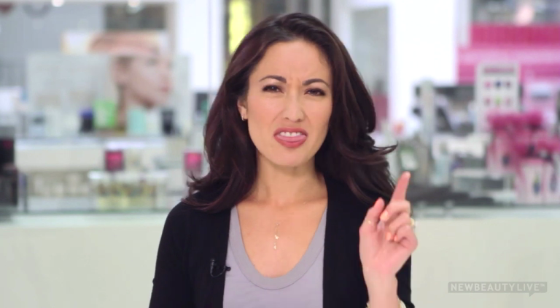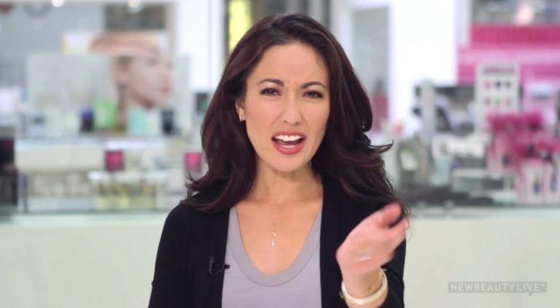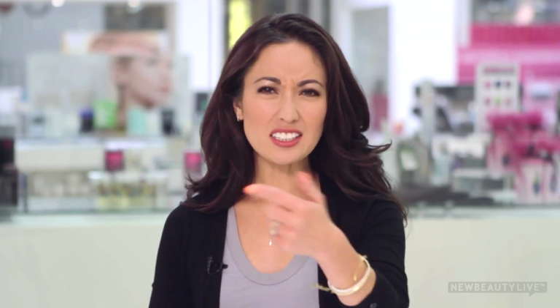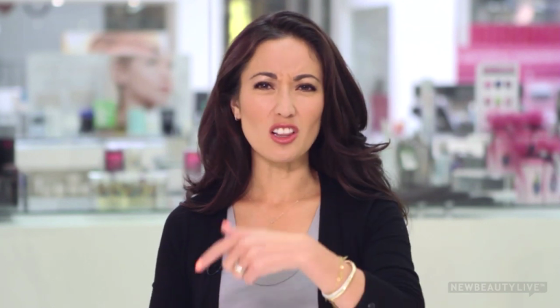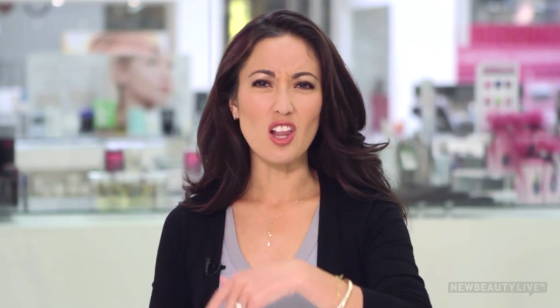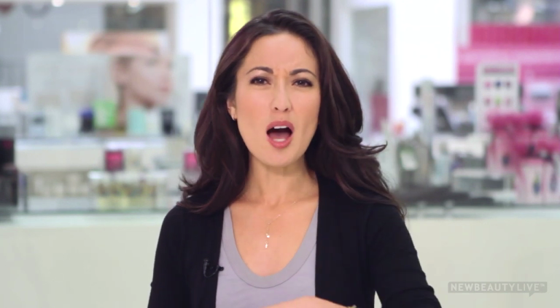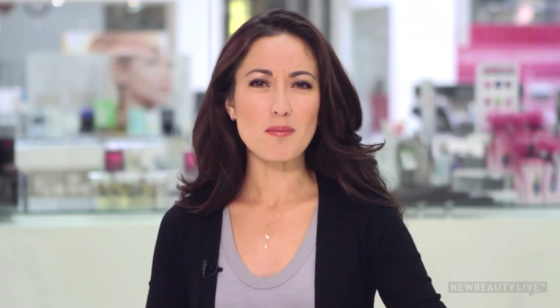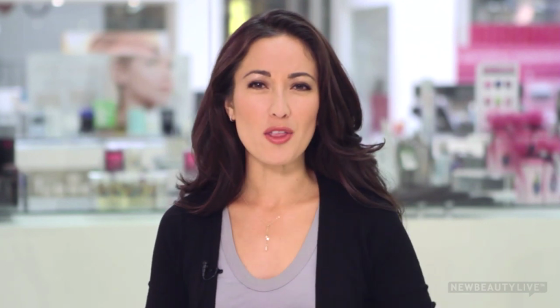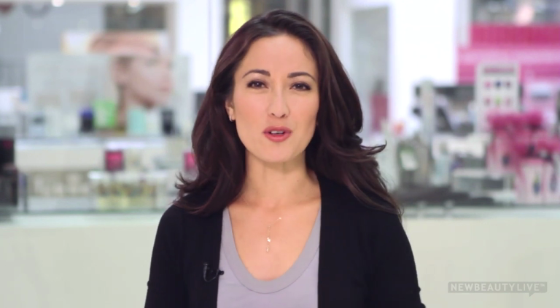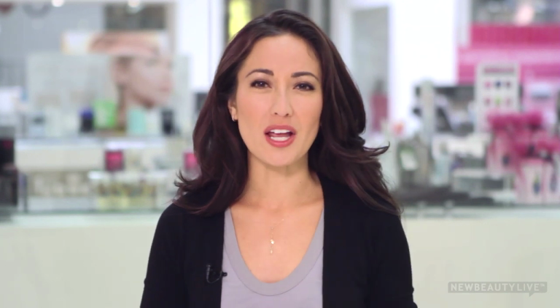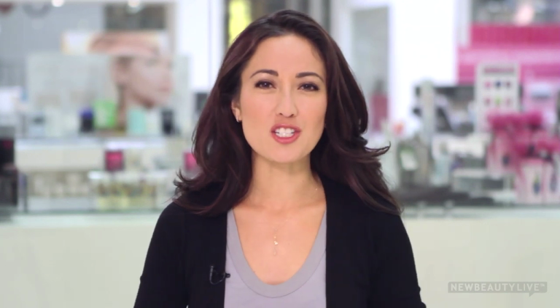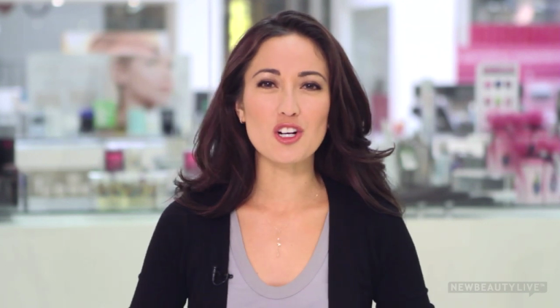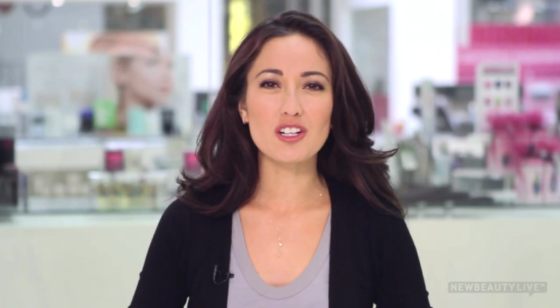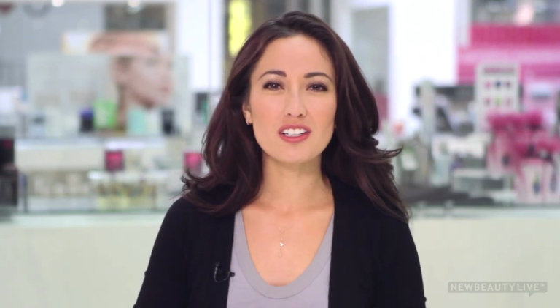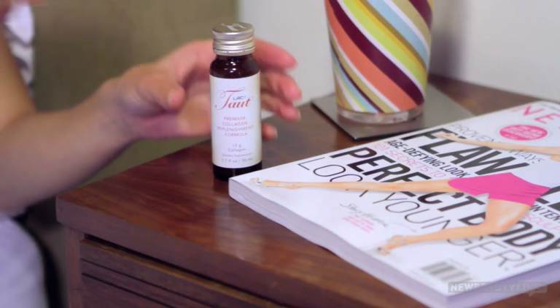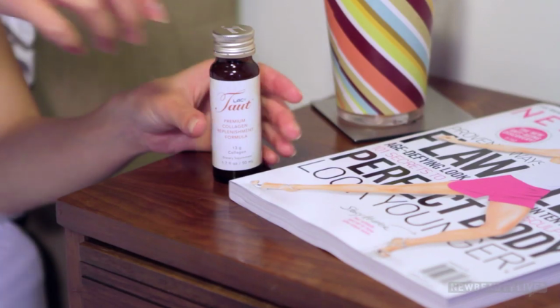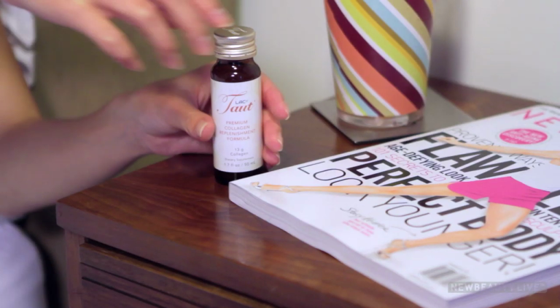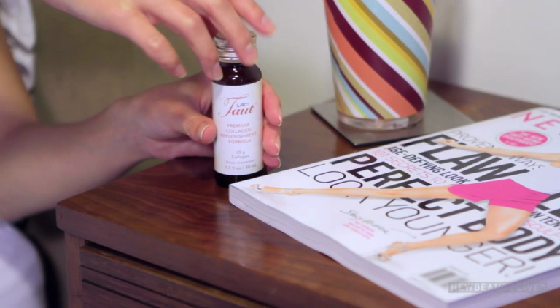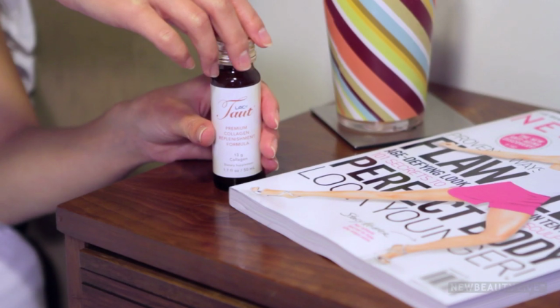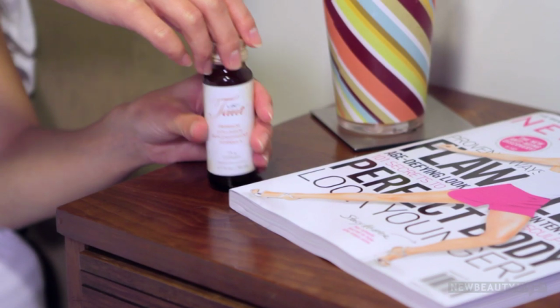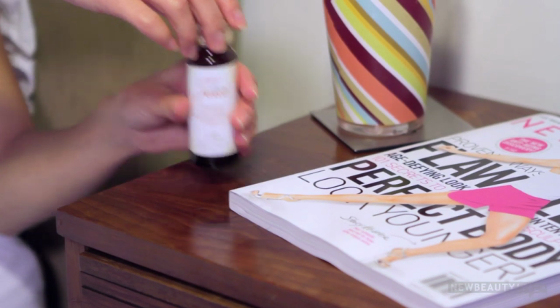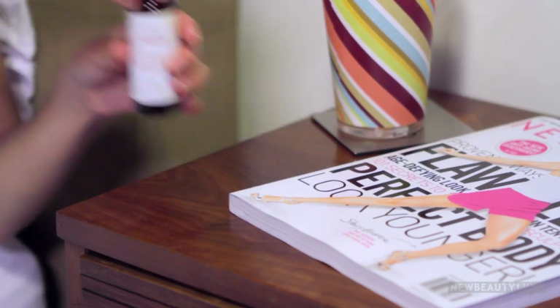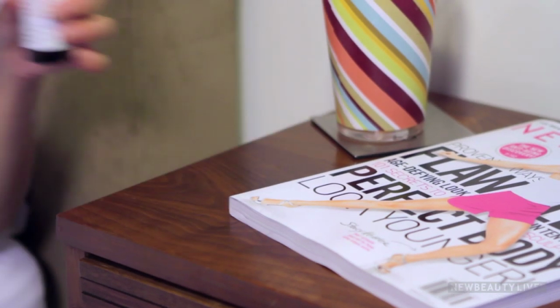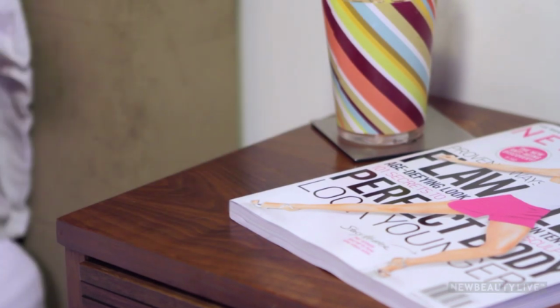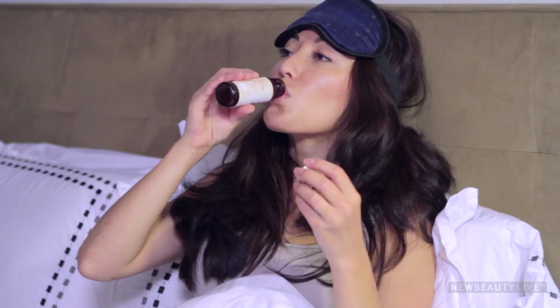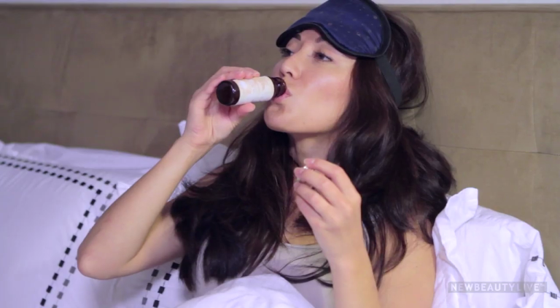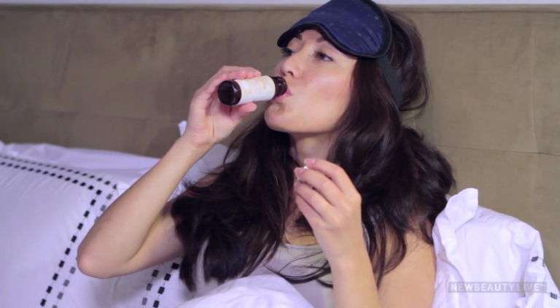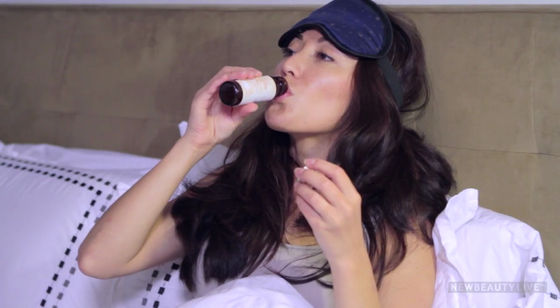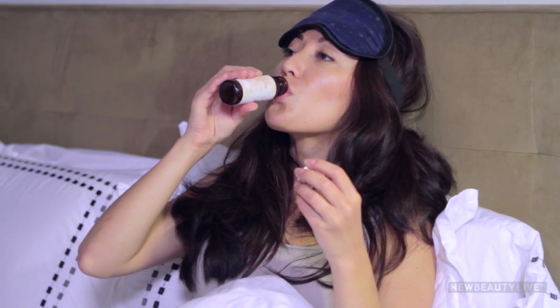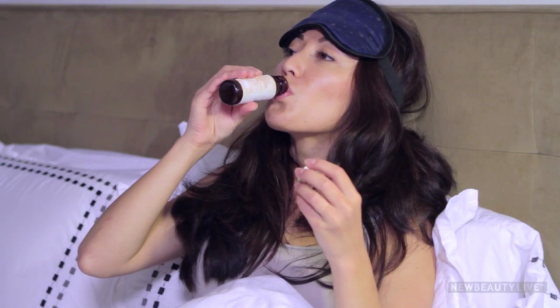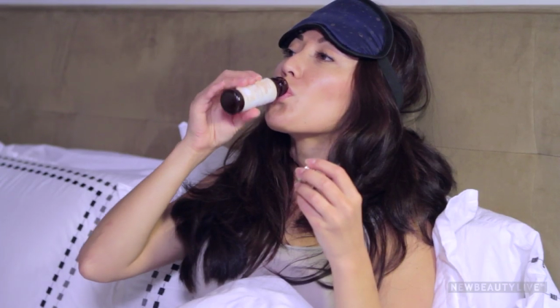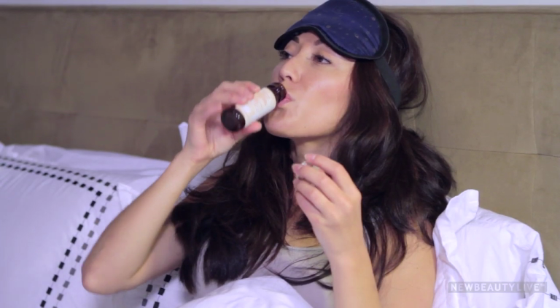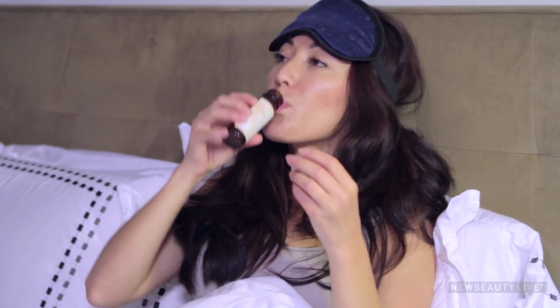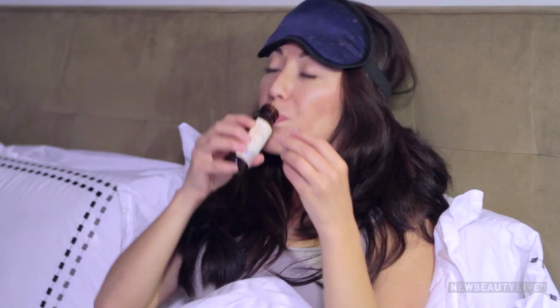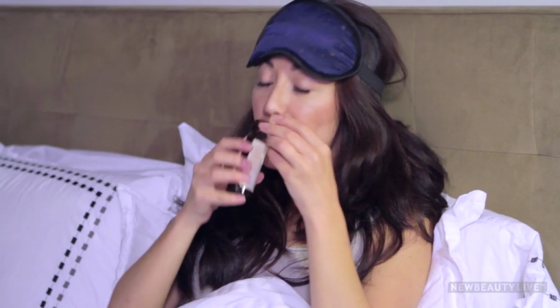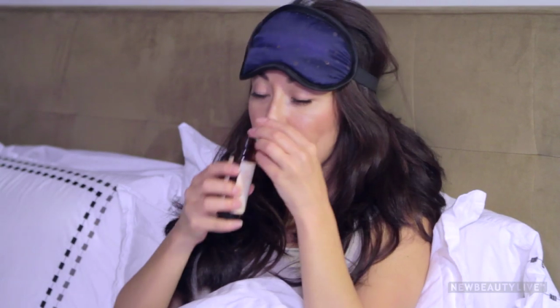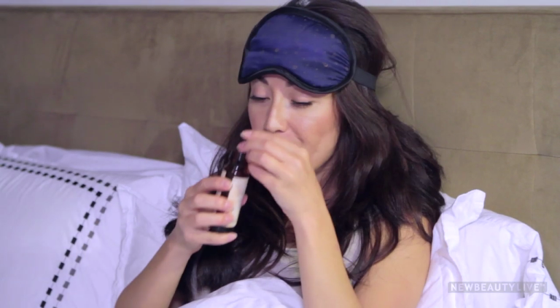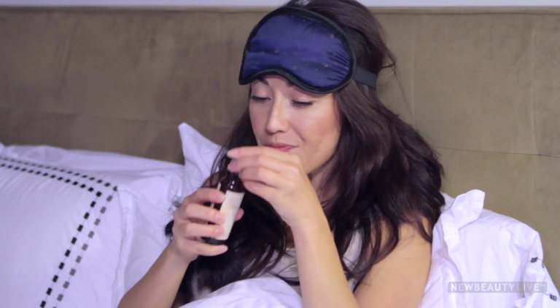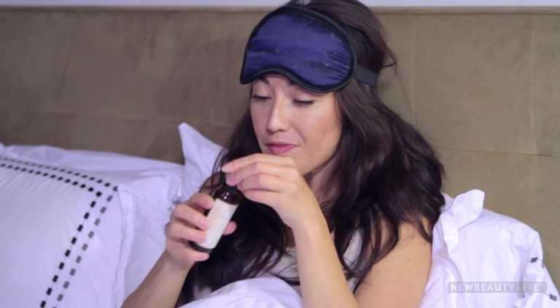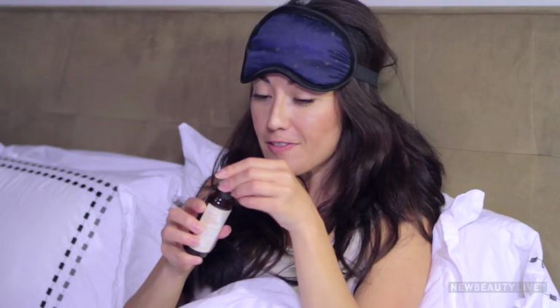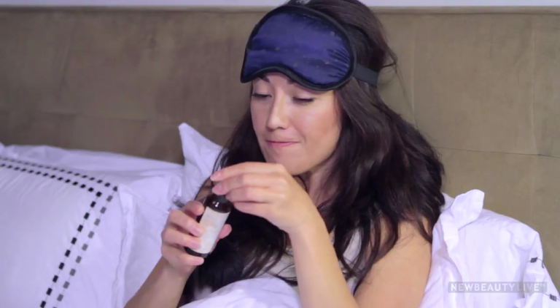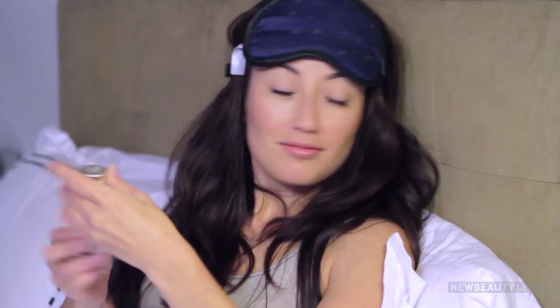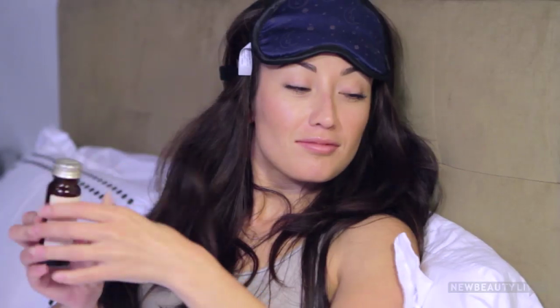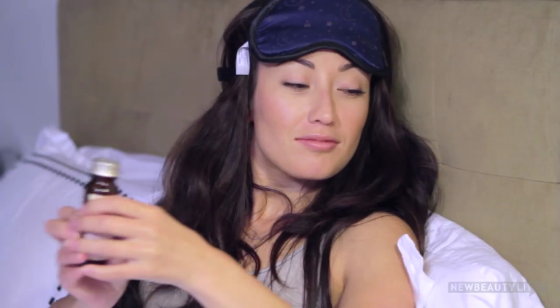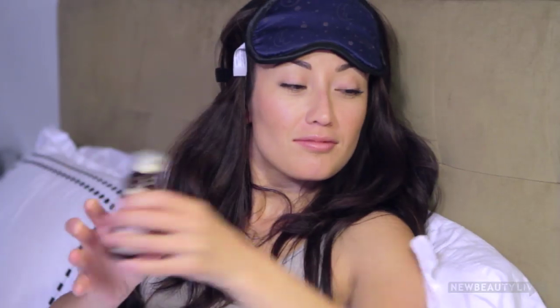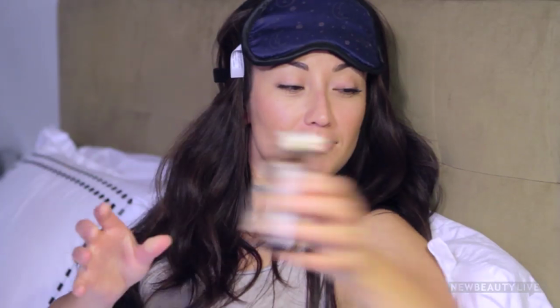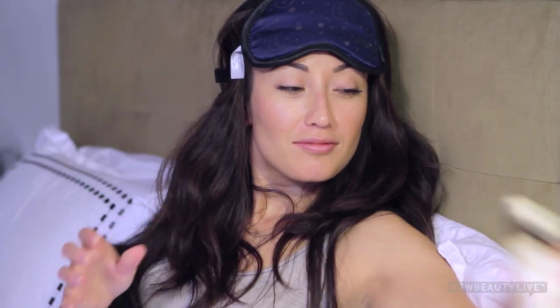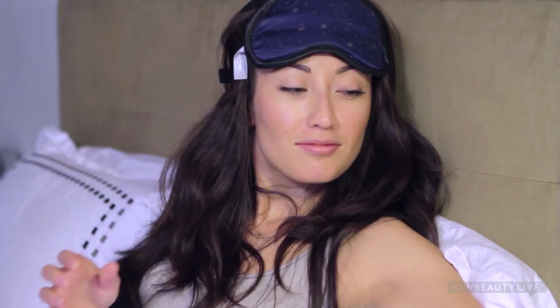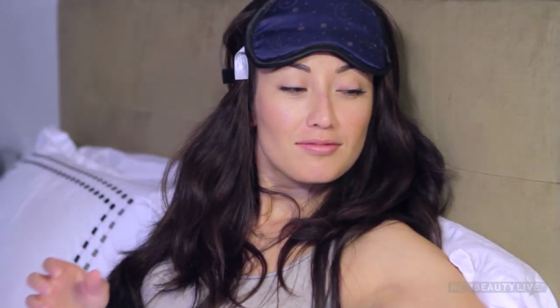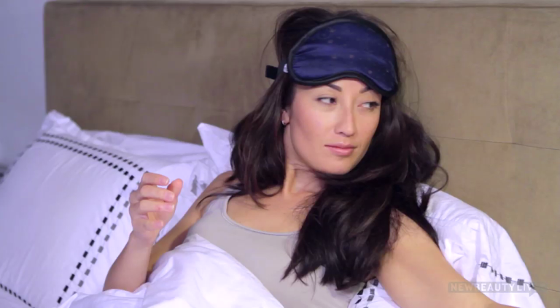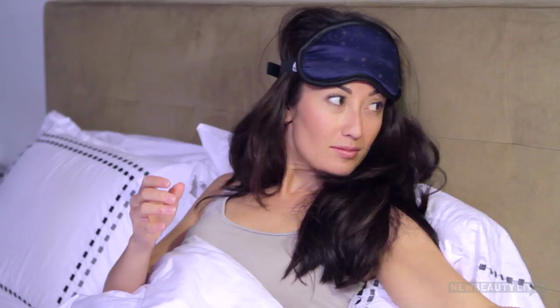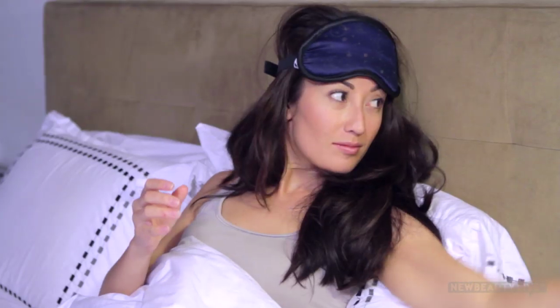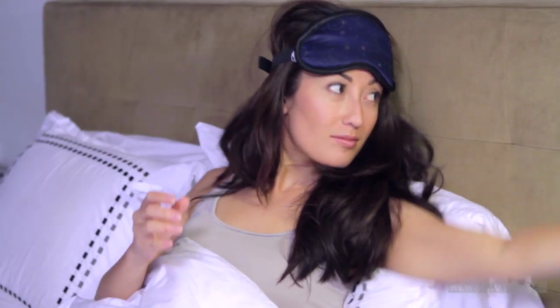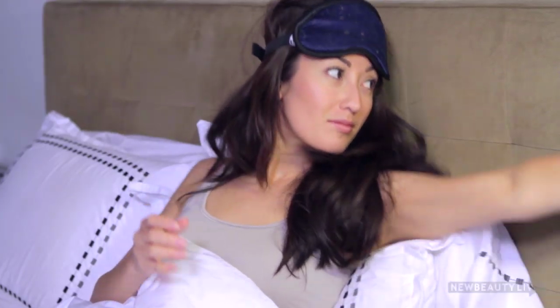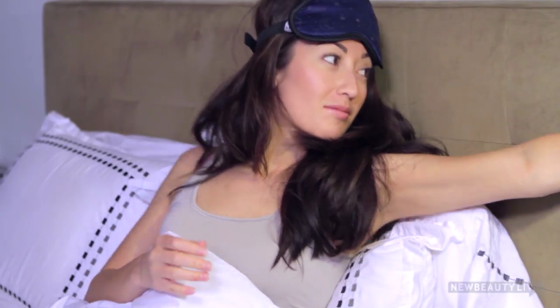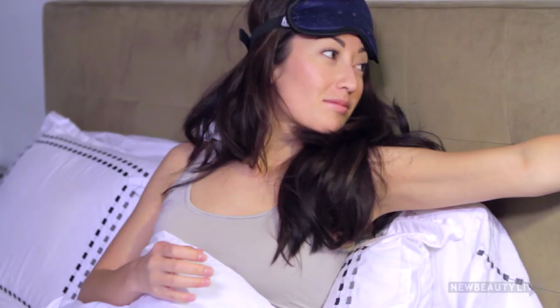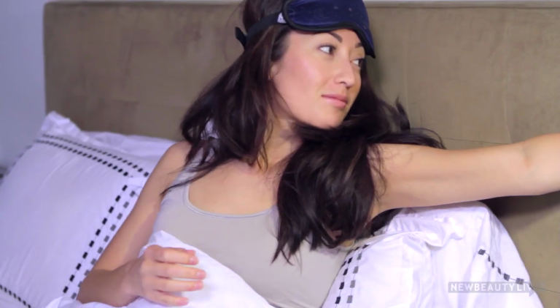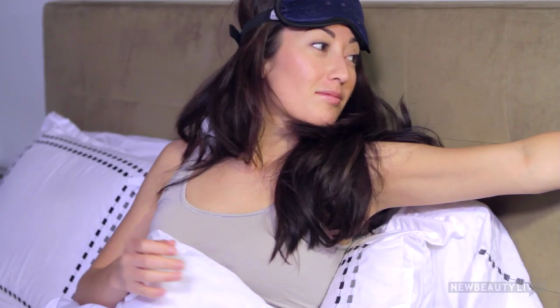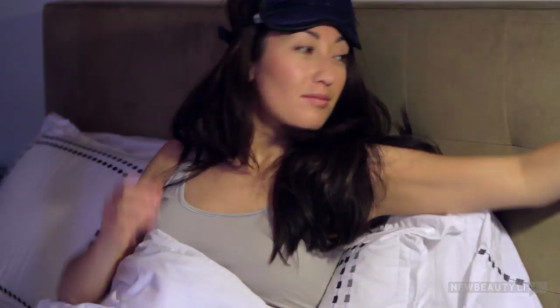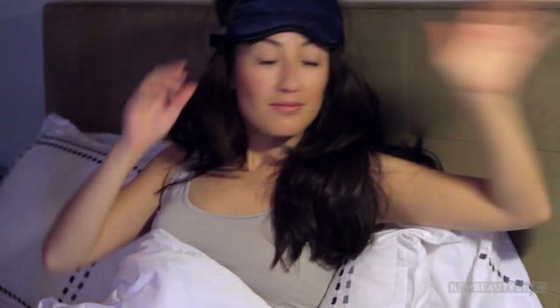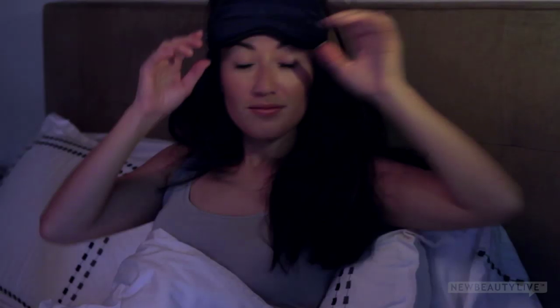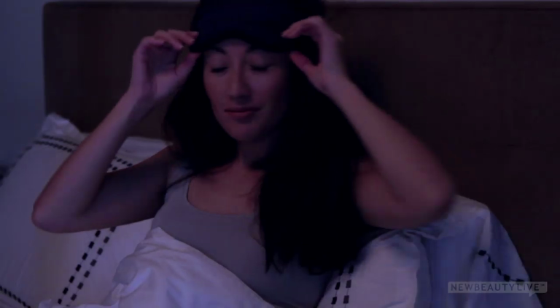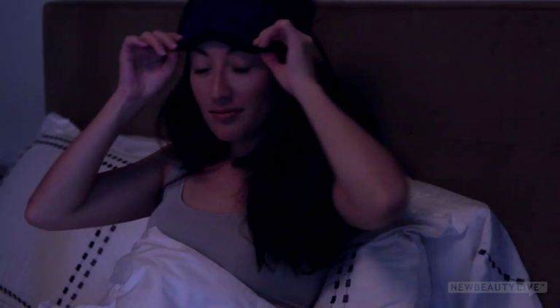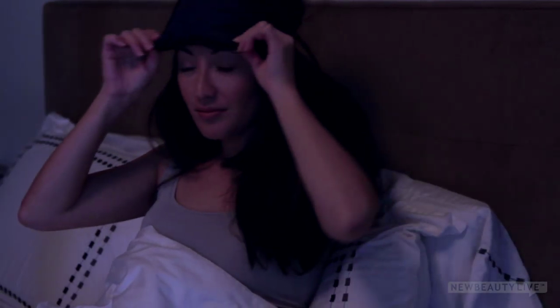Thanks a lot, Mother Nature. To get the full benefits, you have to drink one little bottle of Taut every other night right before bed. And that's it.